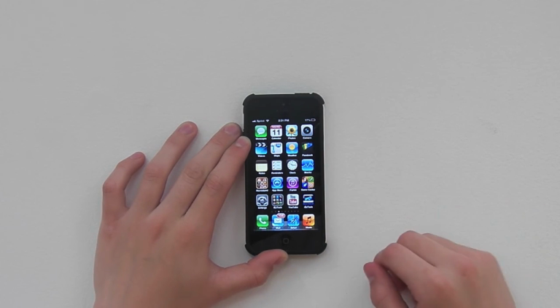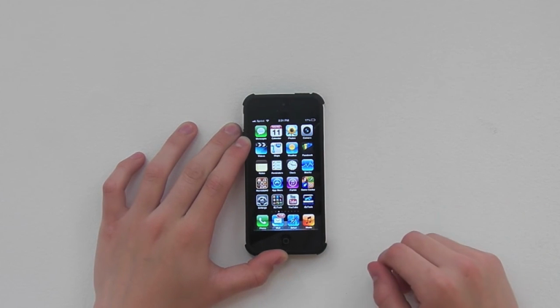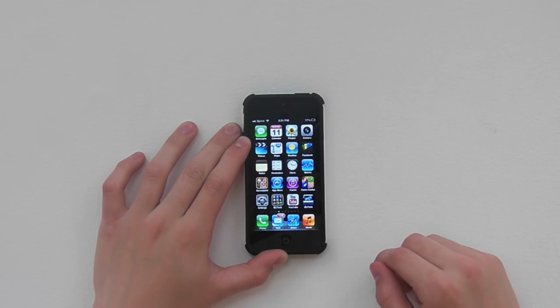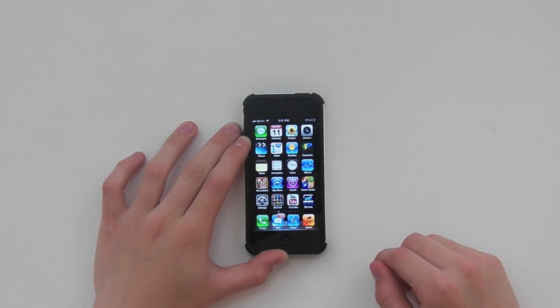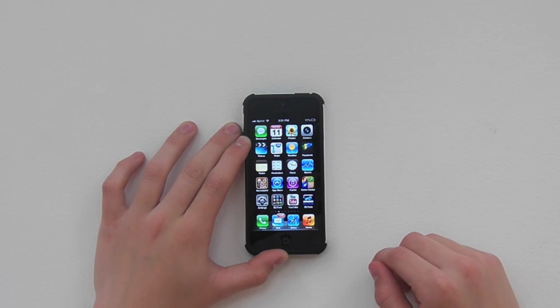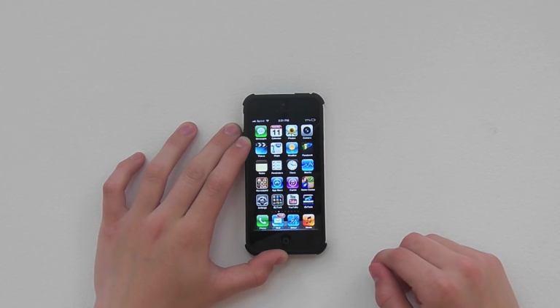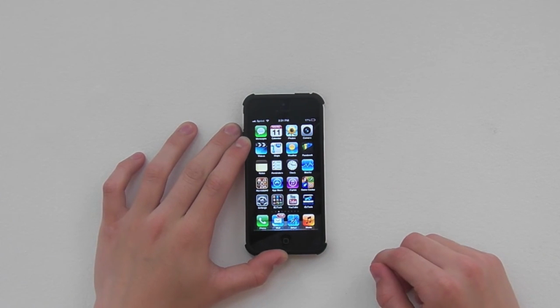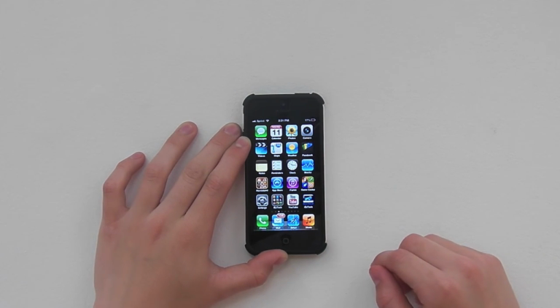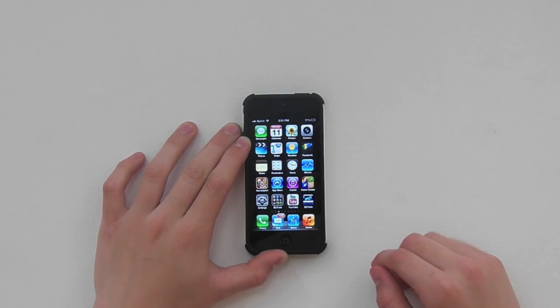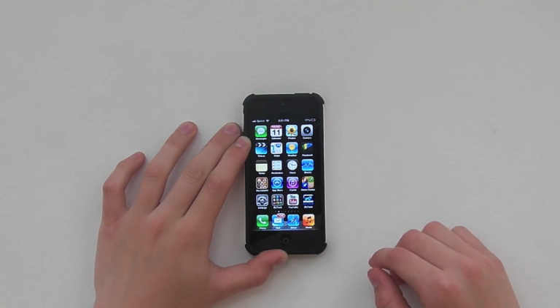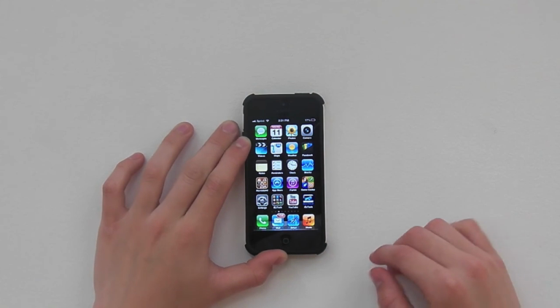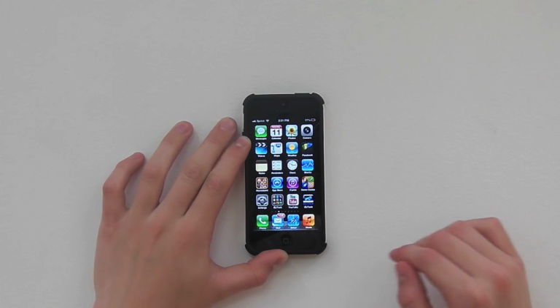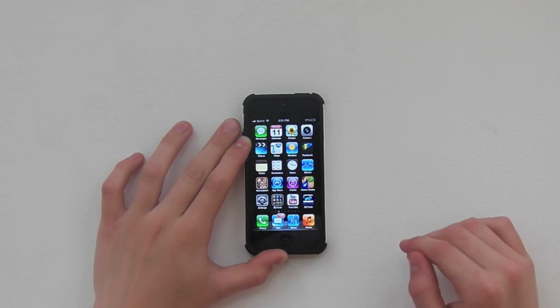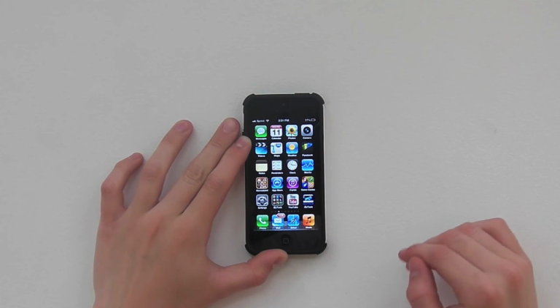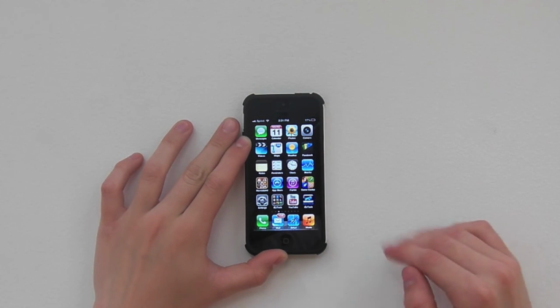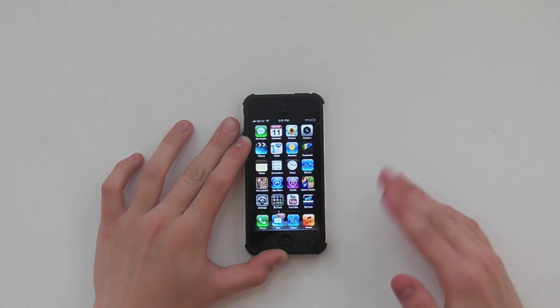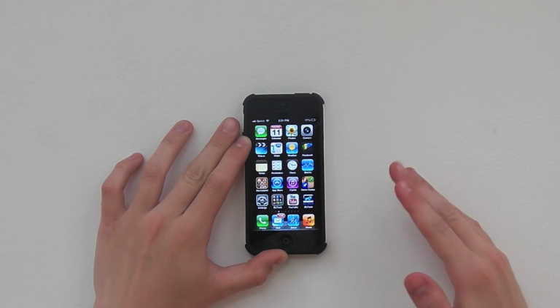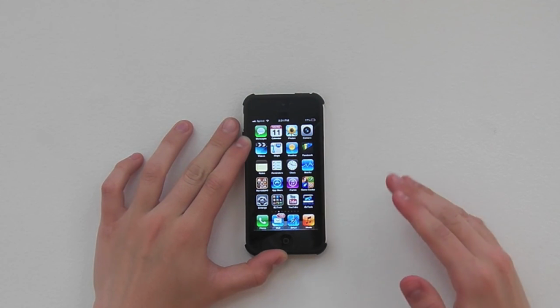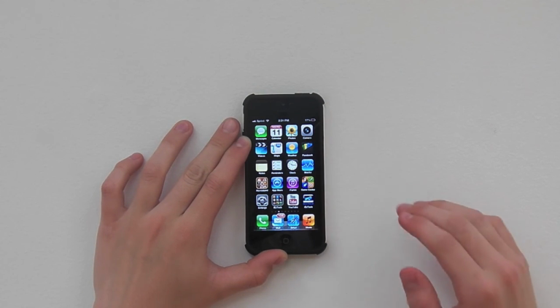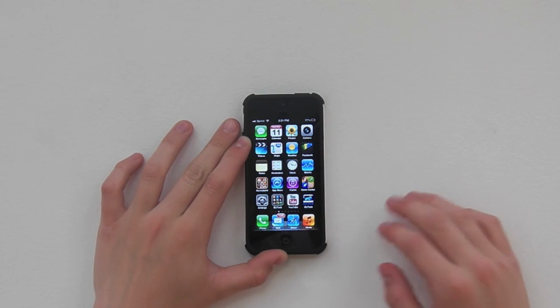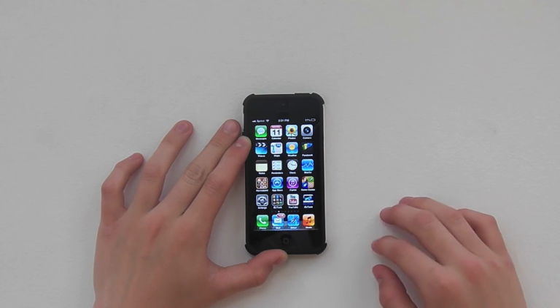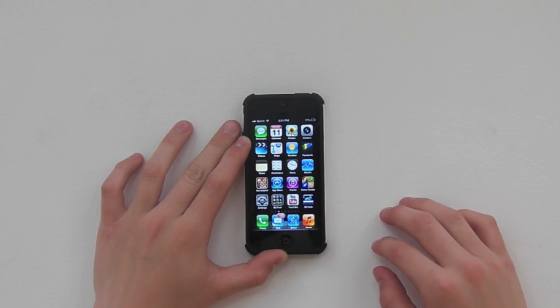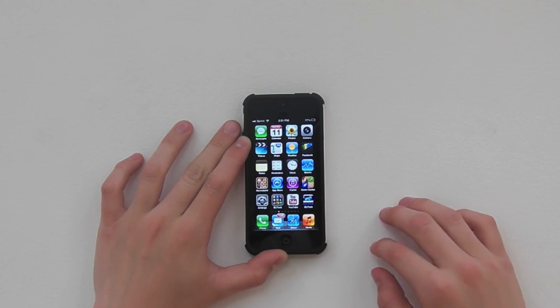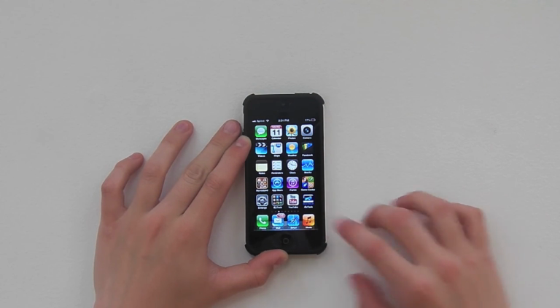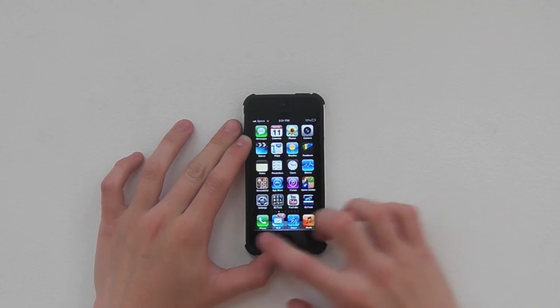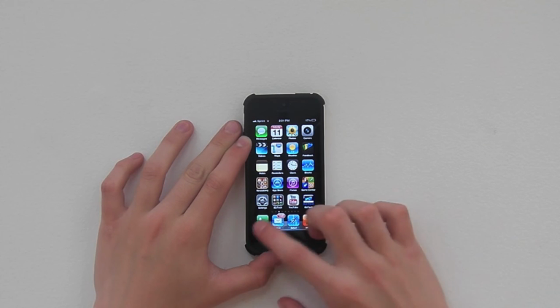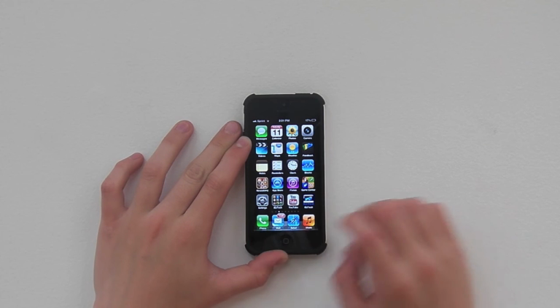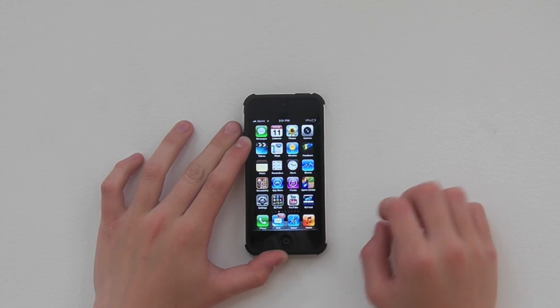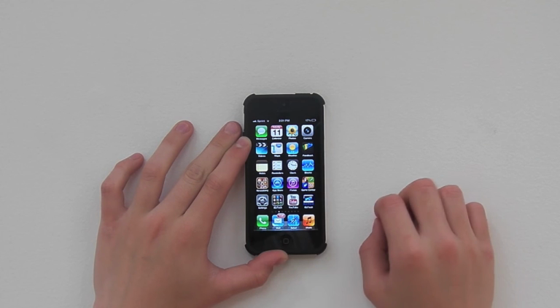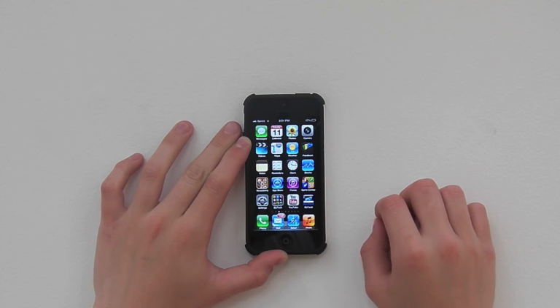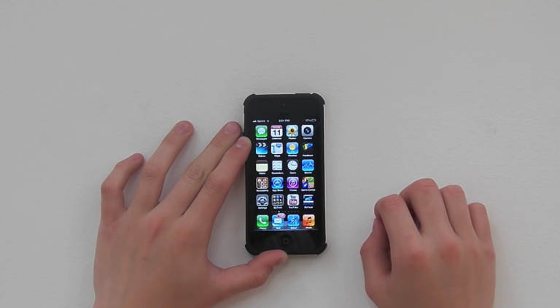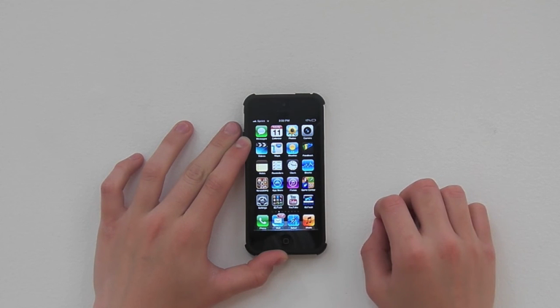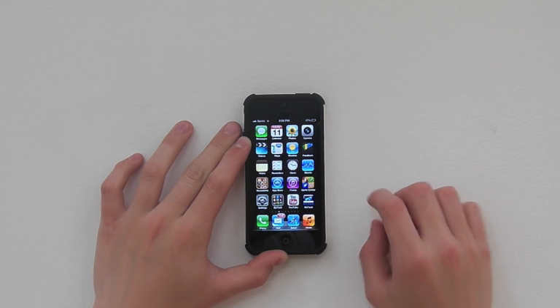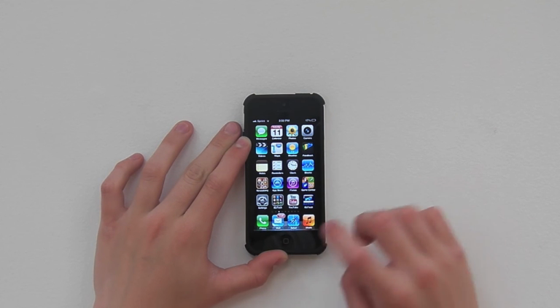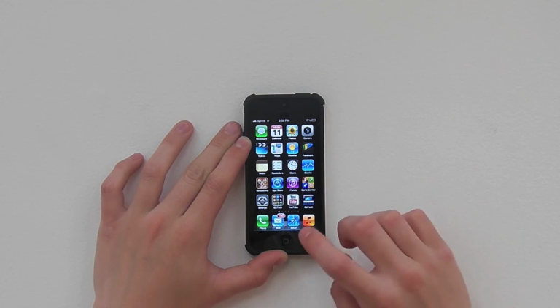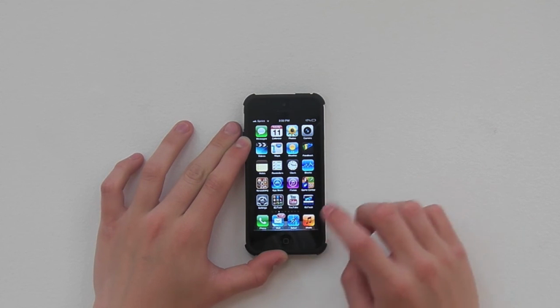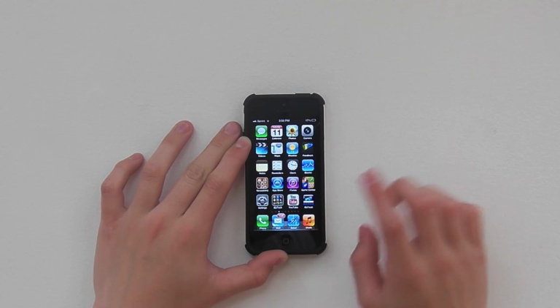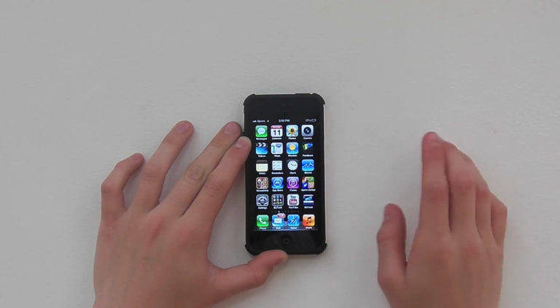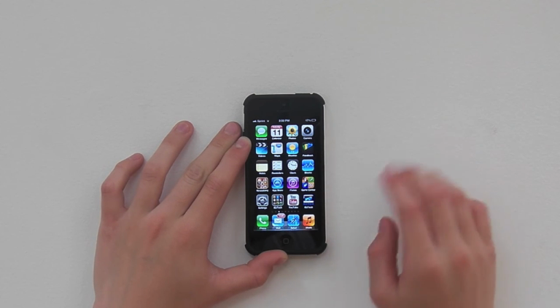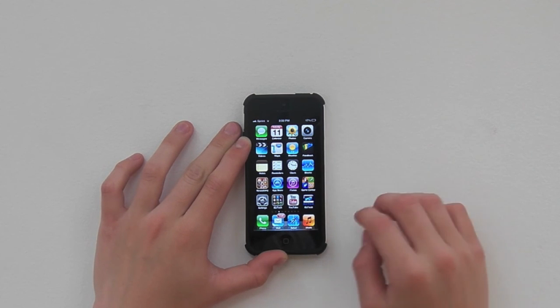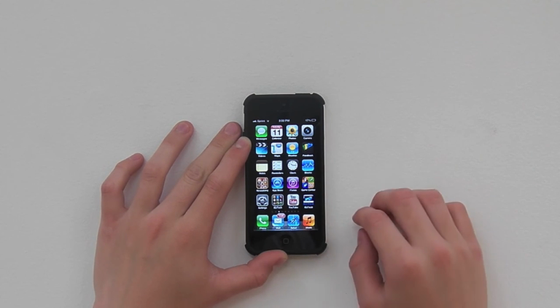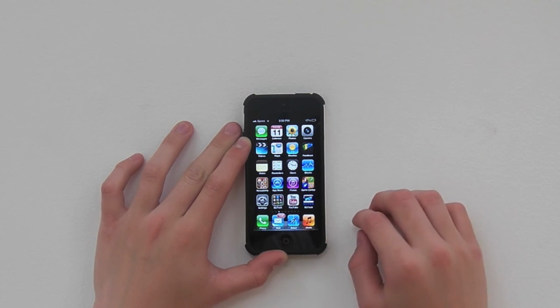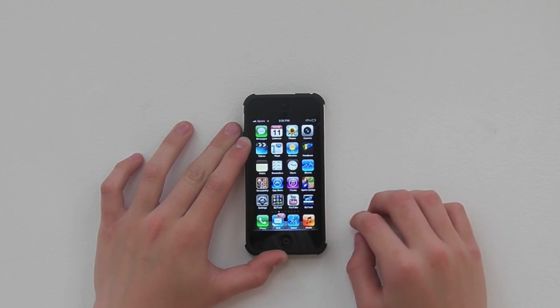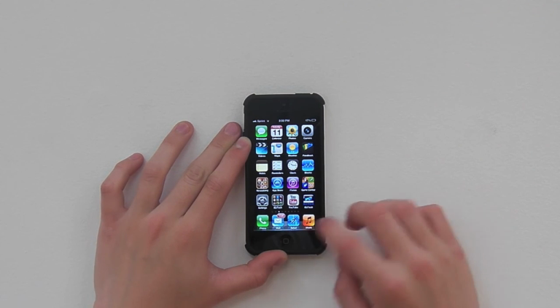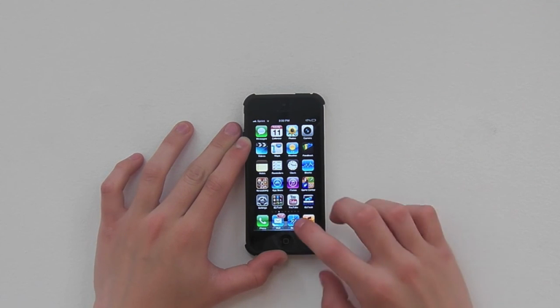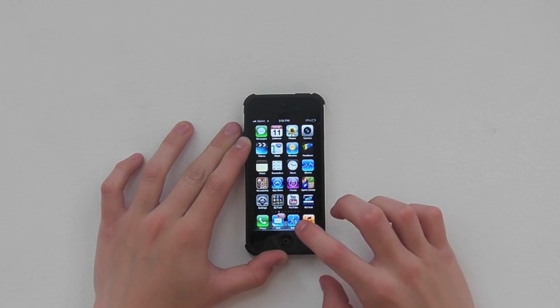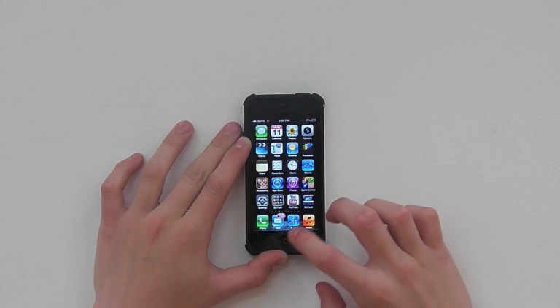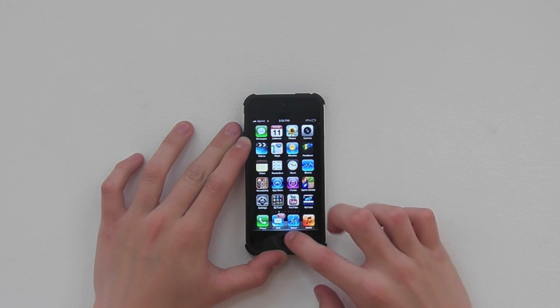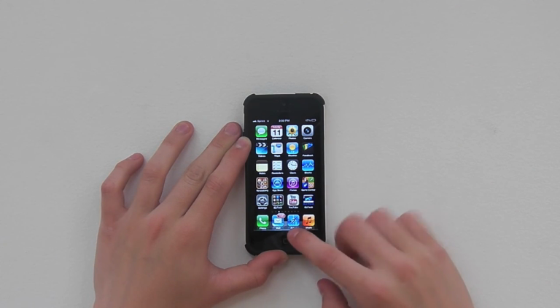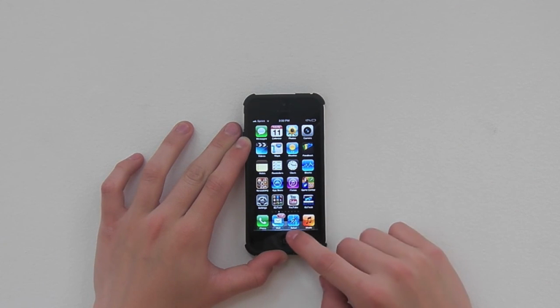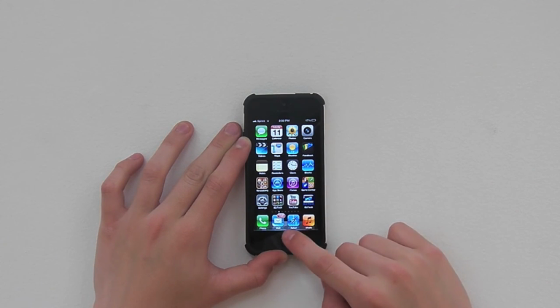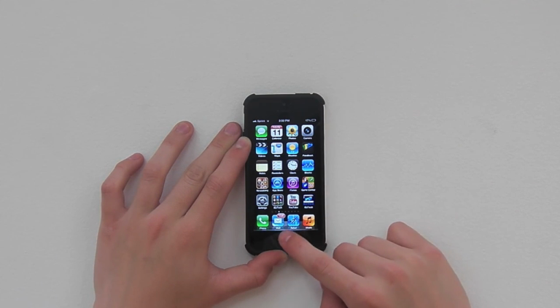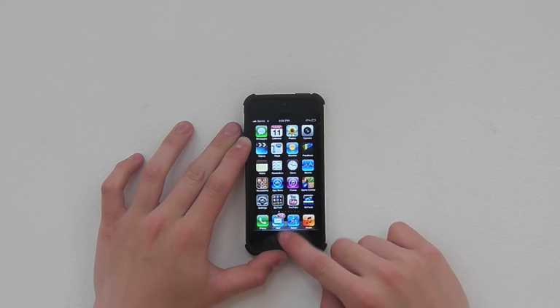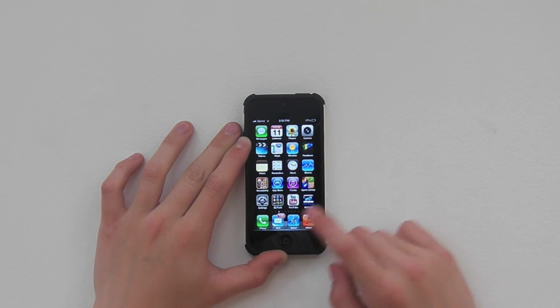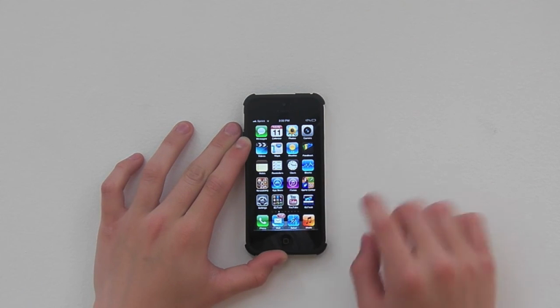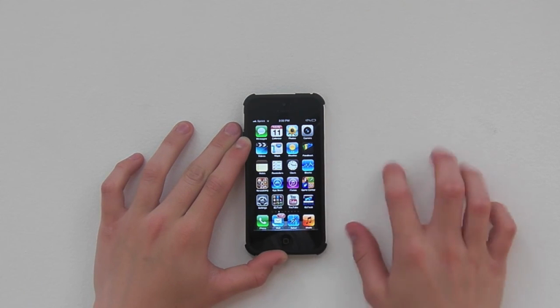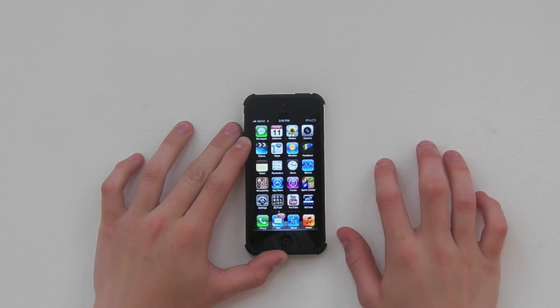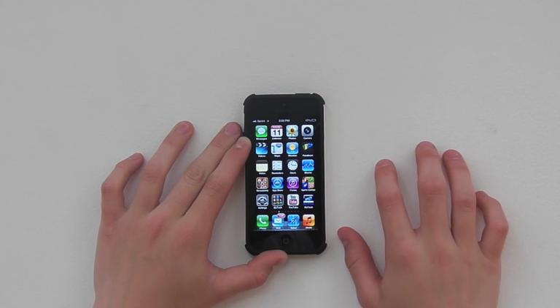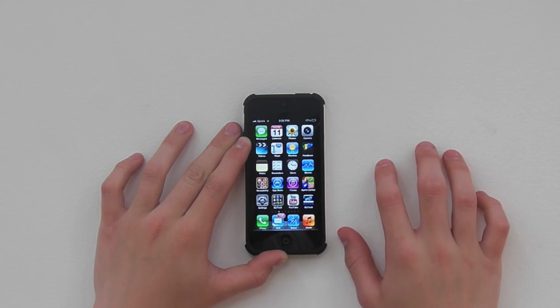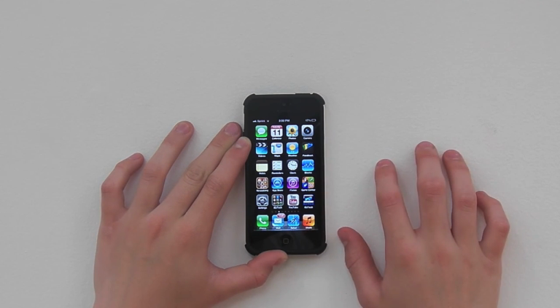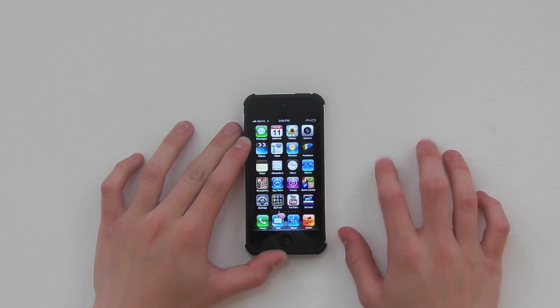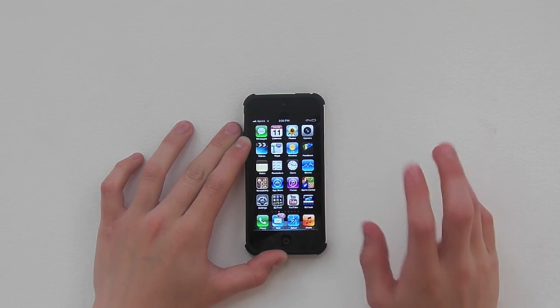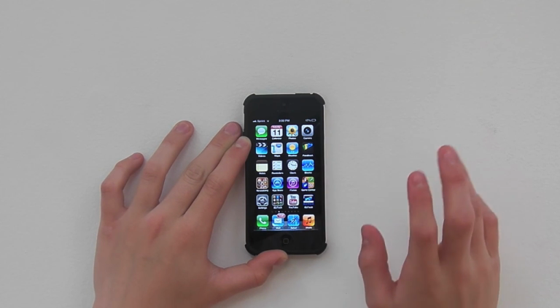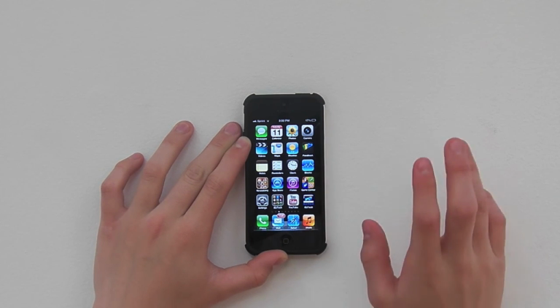If you want to erase it completely from your phone, just enter the code in your phone again and it should just wipe it from your phone. If you want it back, just do it again.